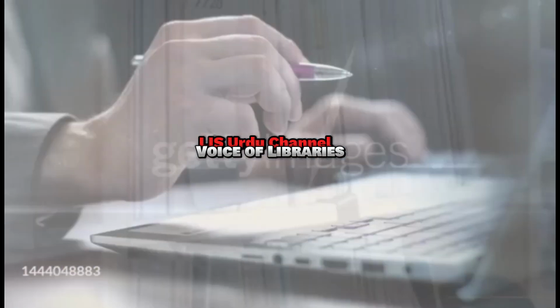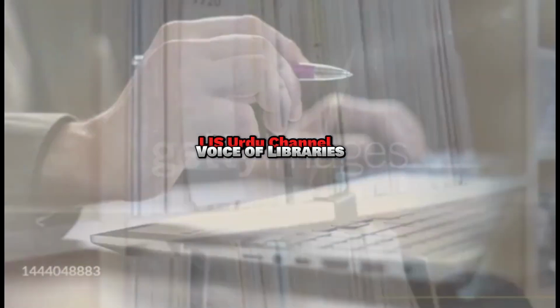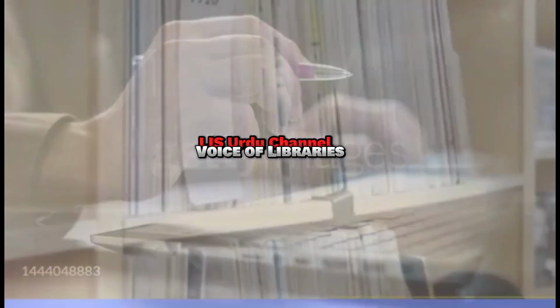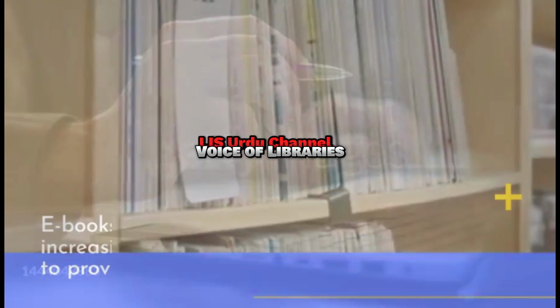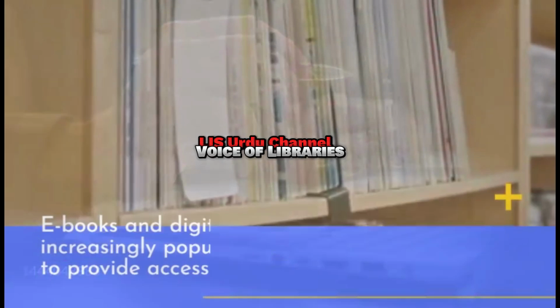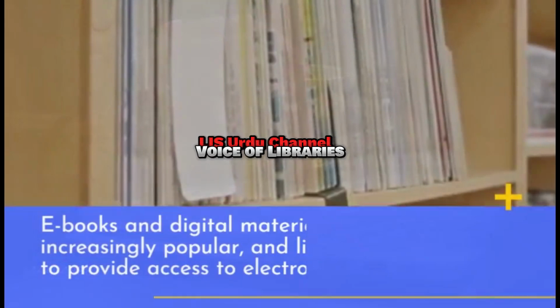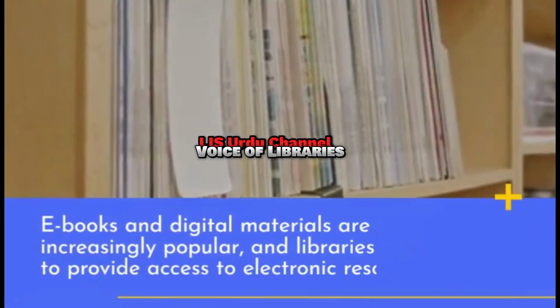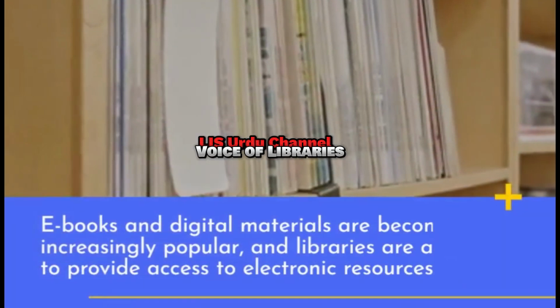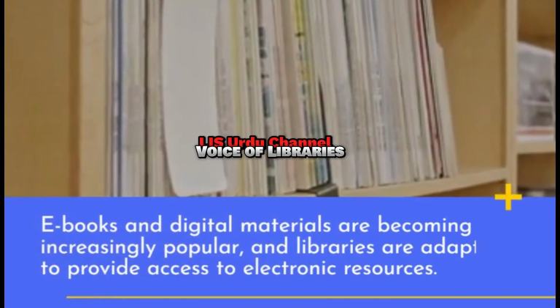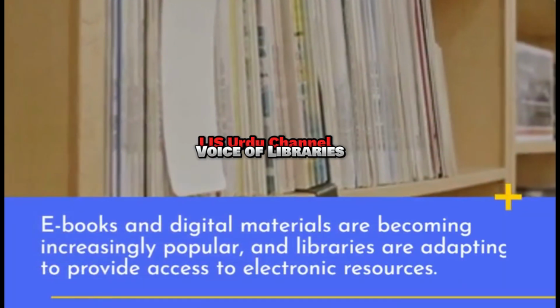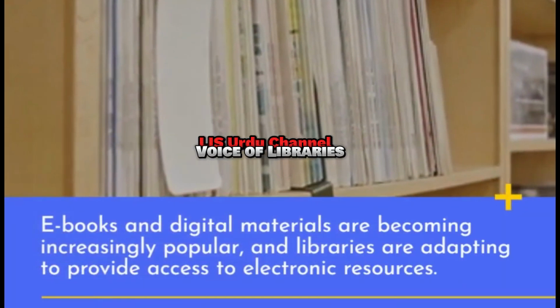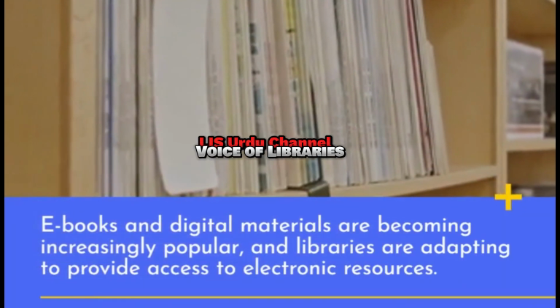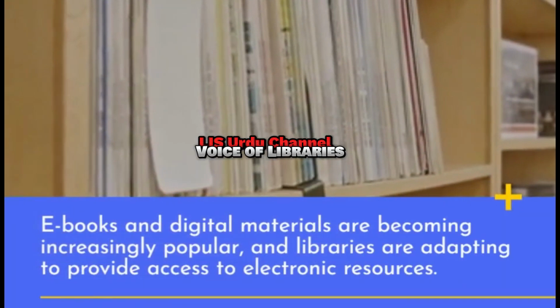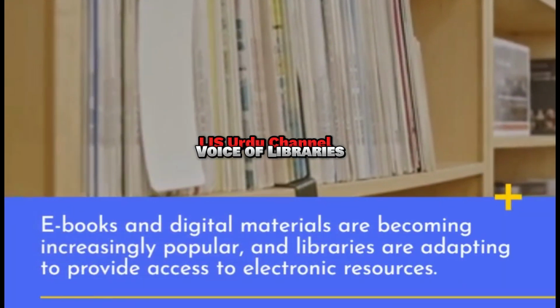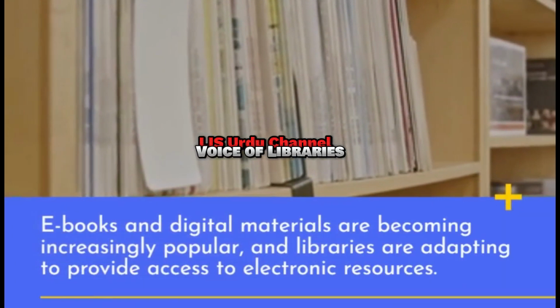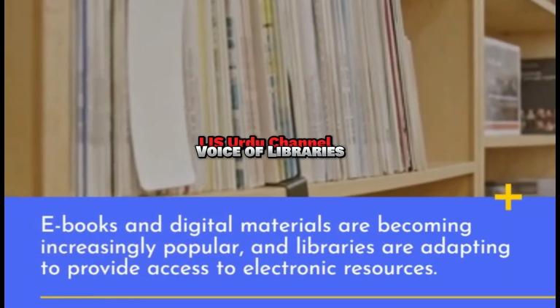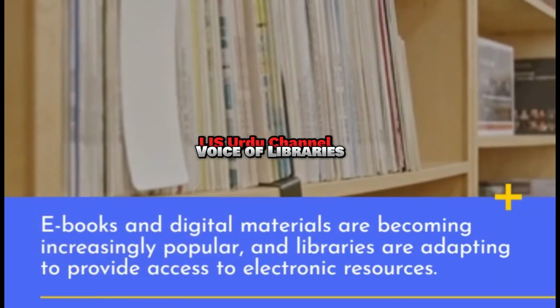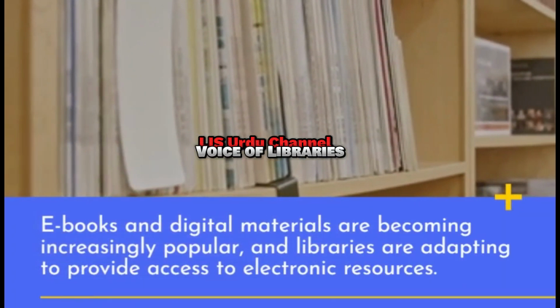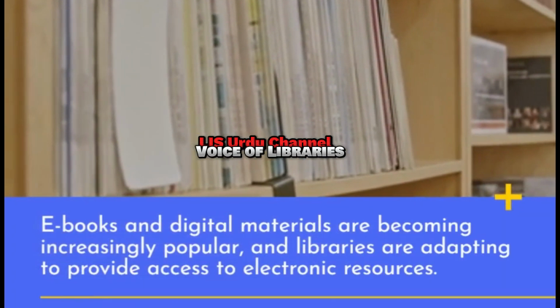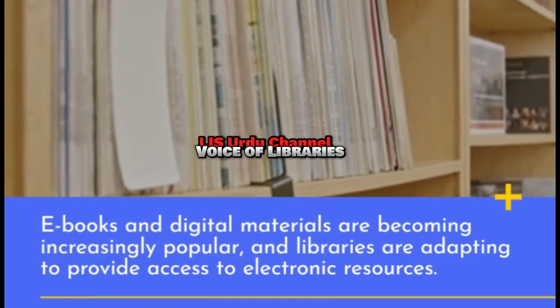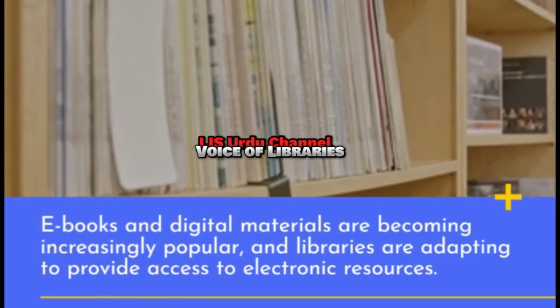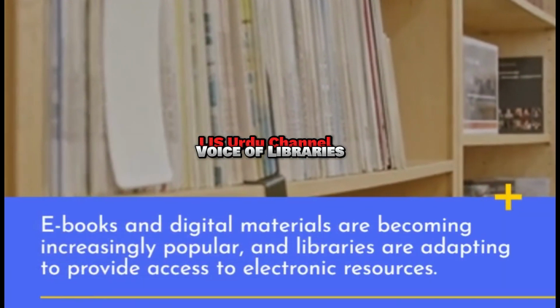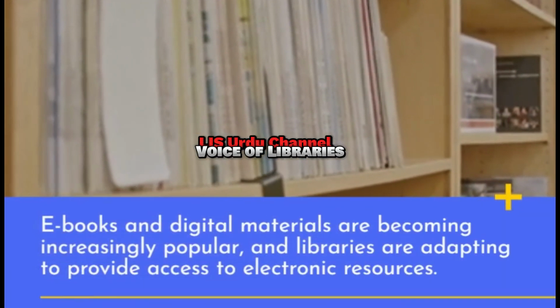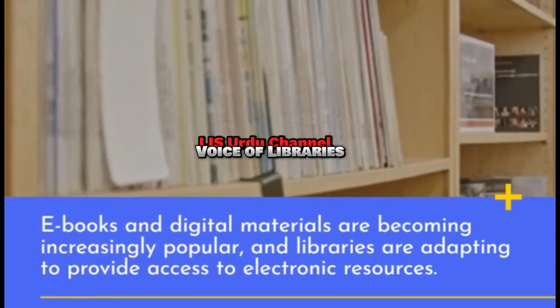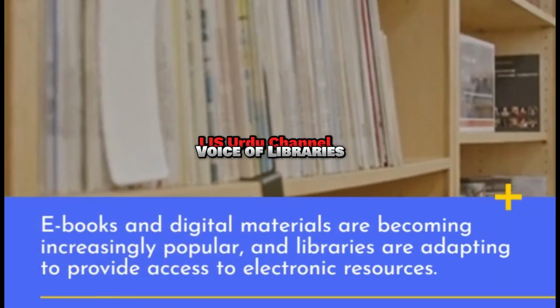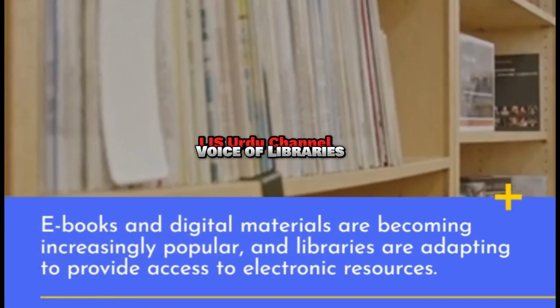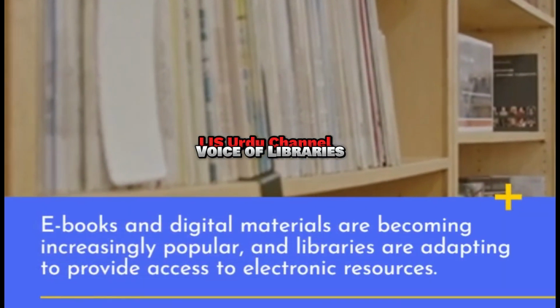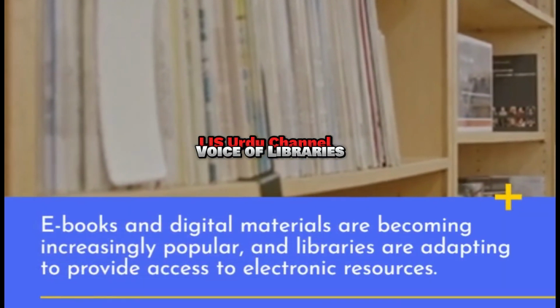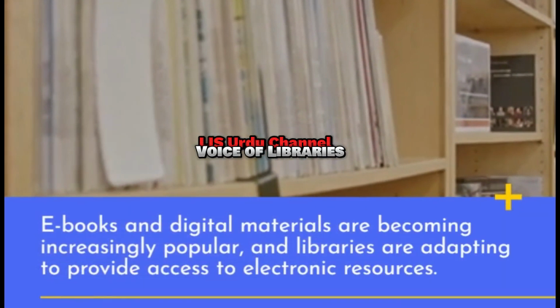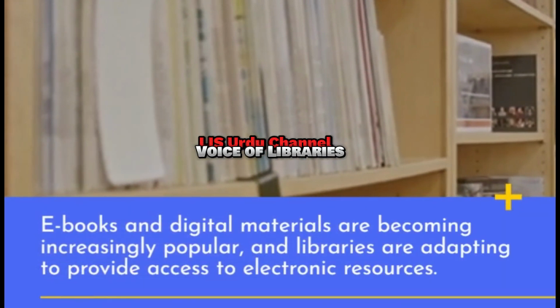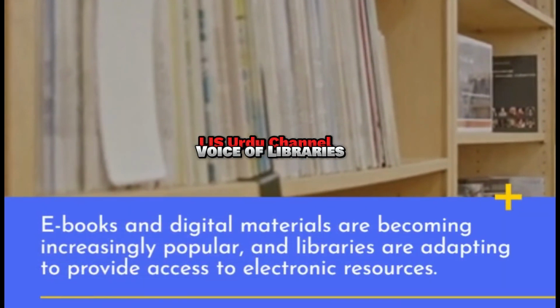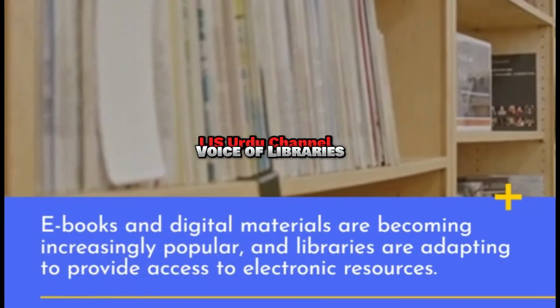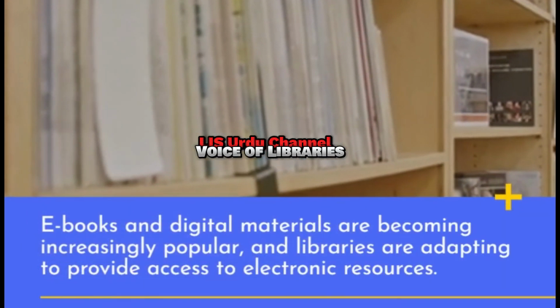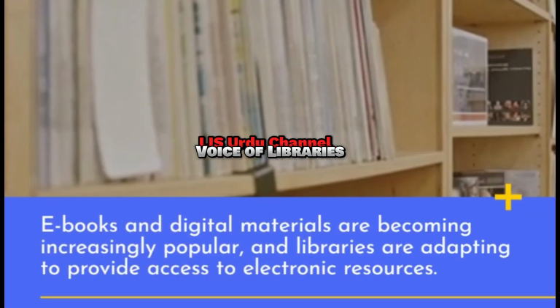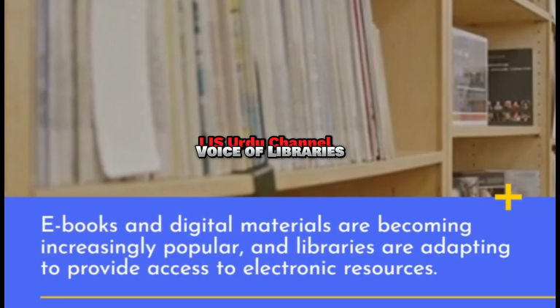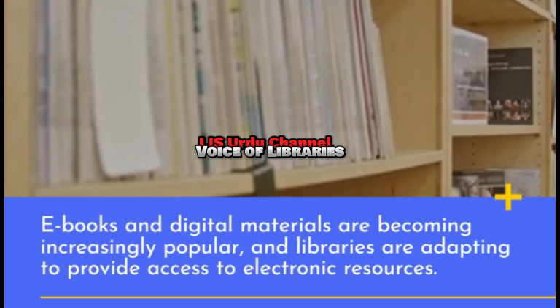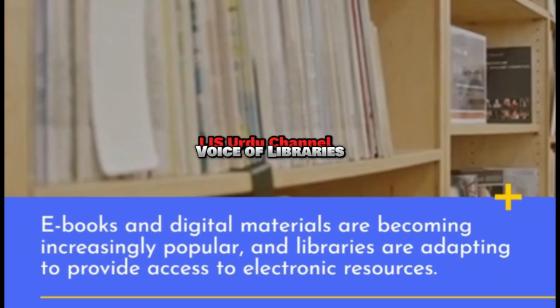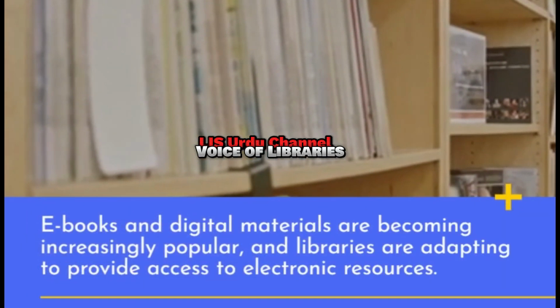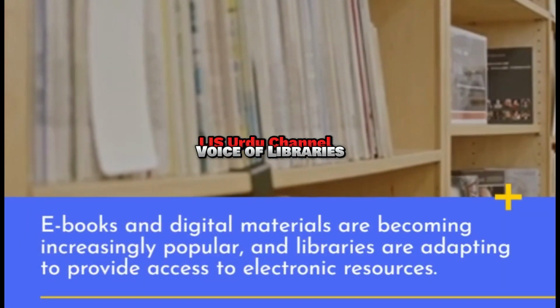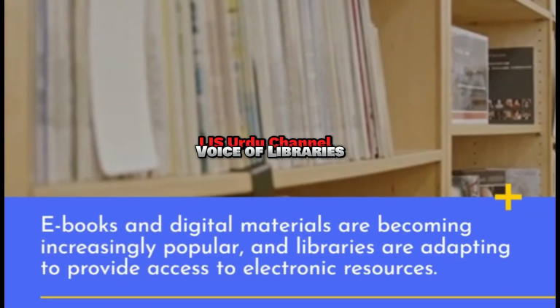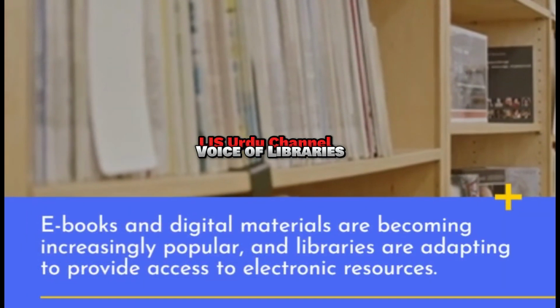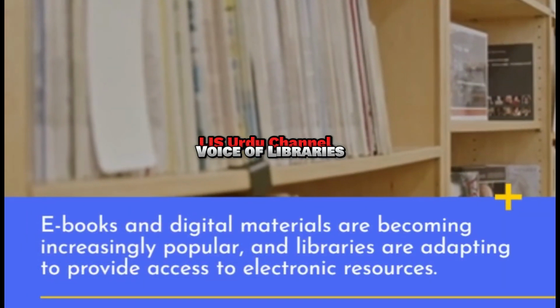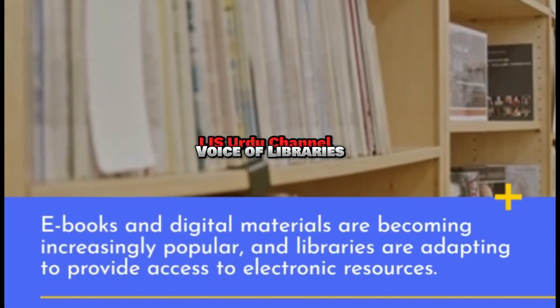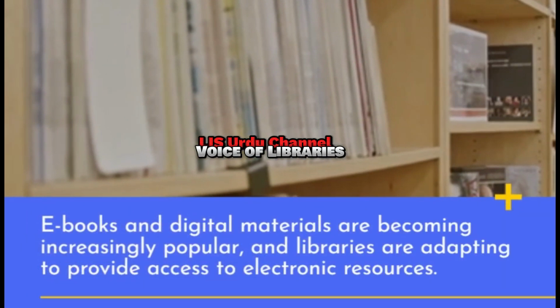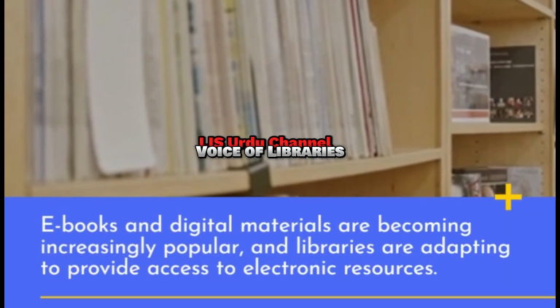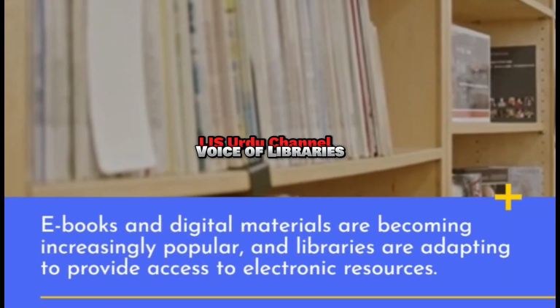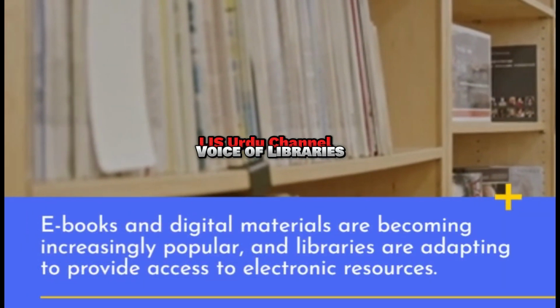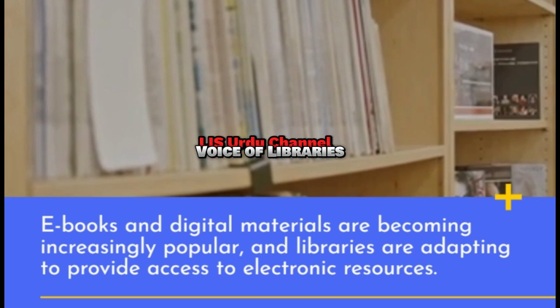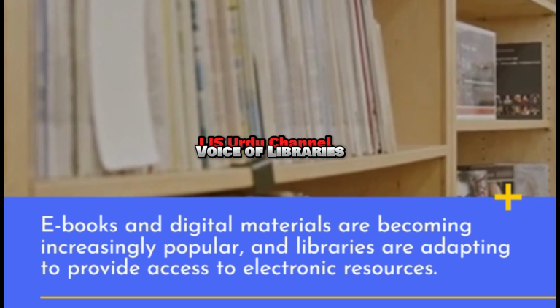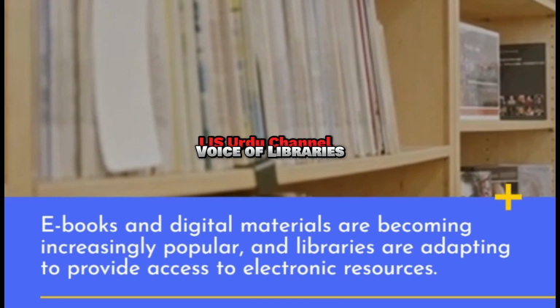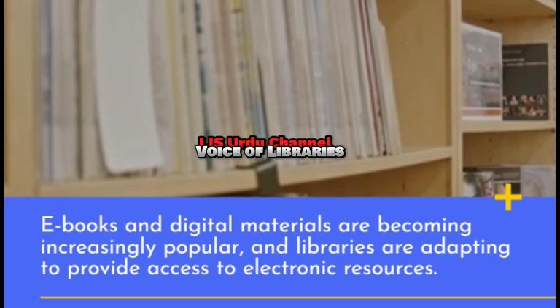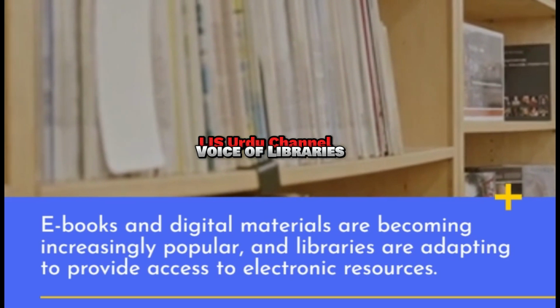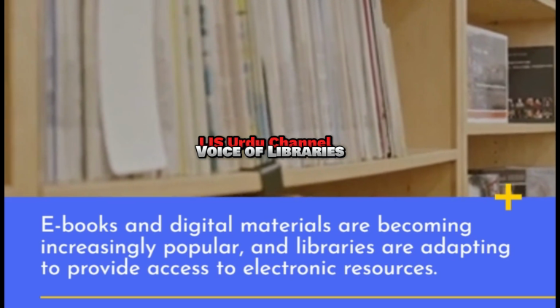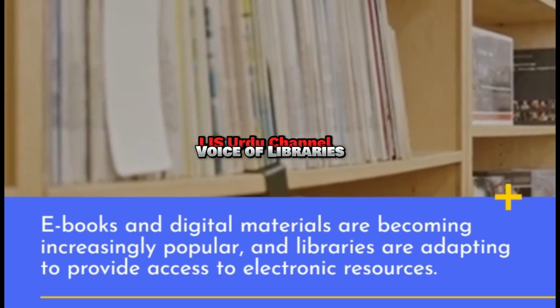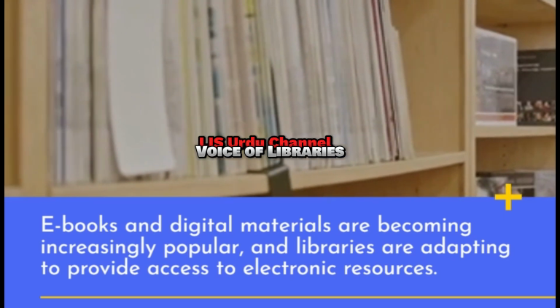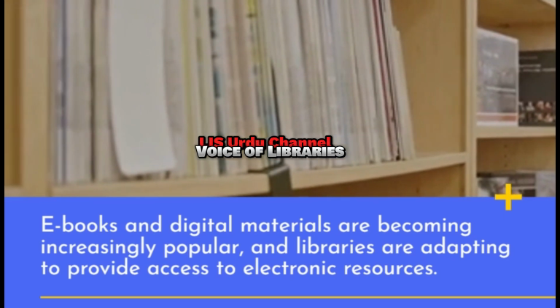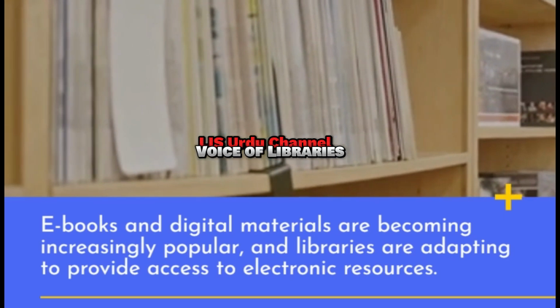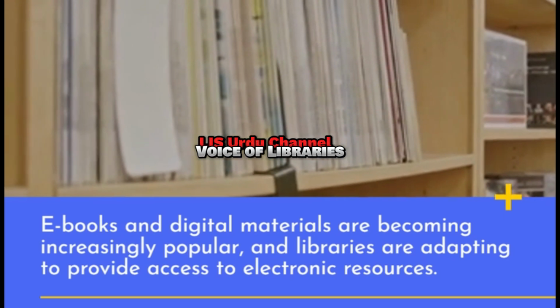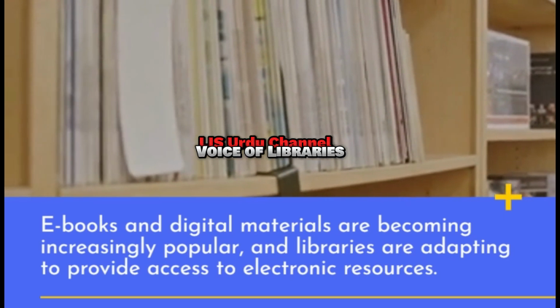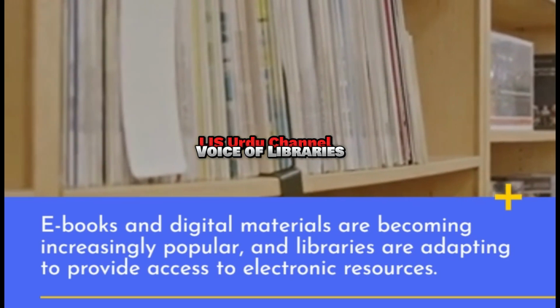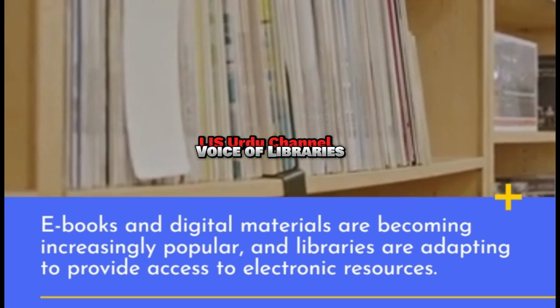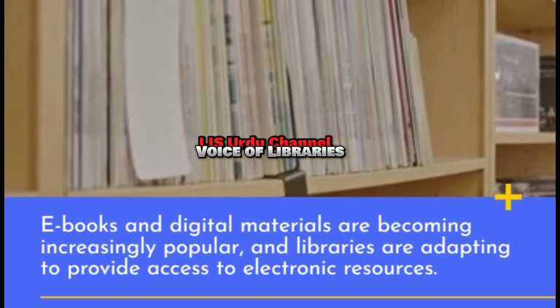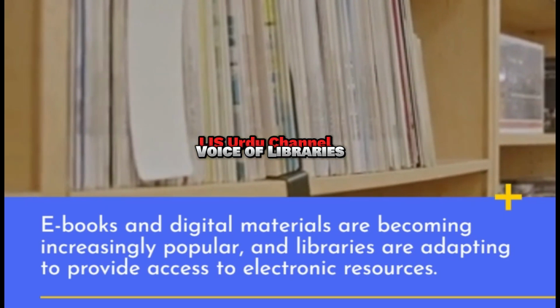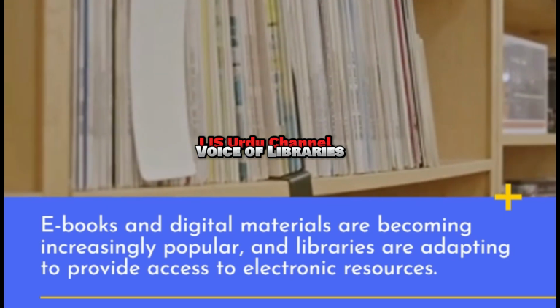E-books and digital materials are becoming increasingly popular, and libraries are adapting to provide access to electronic resources.